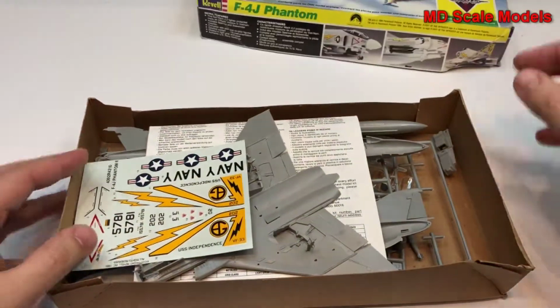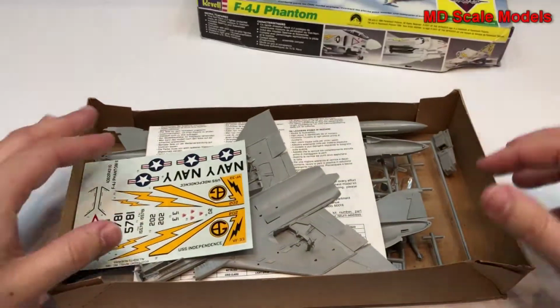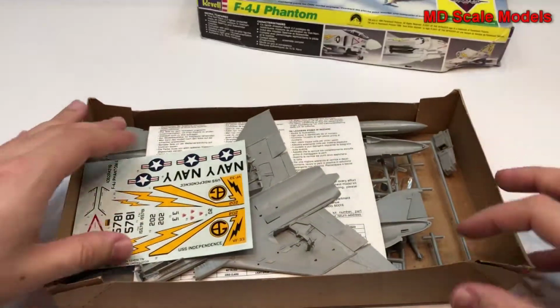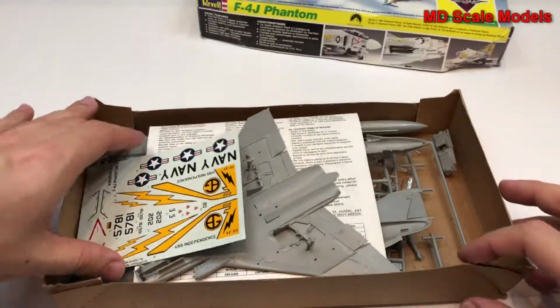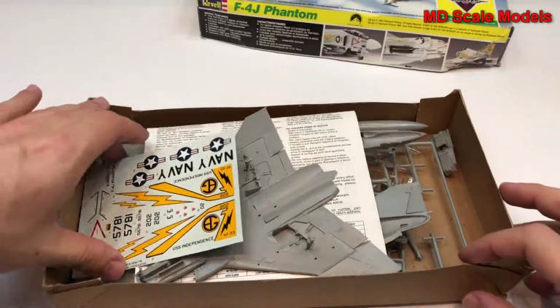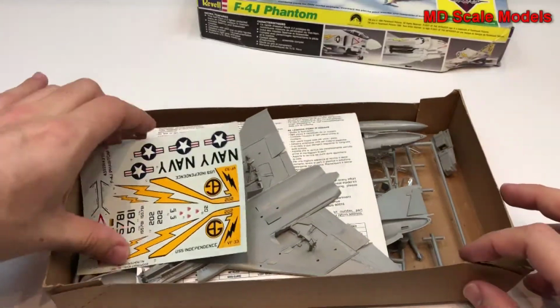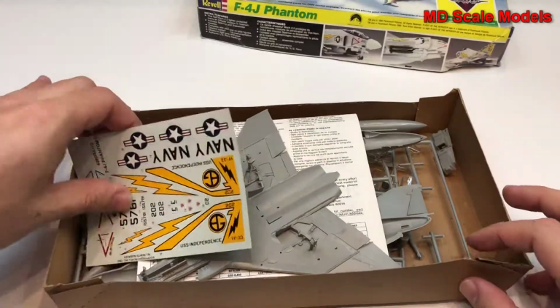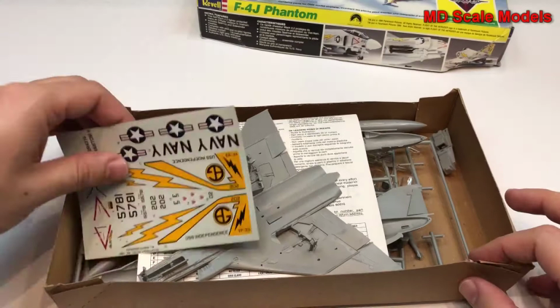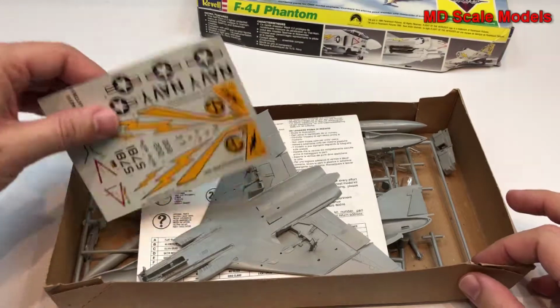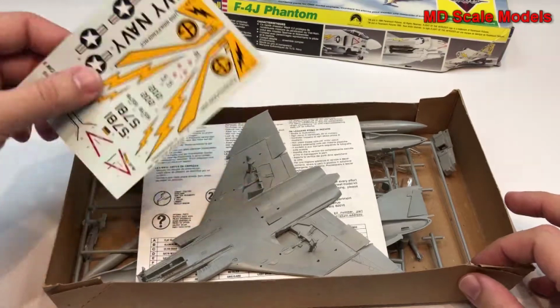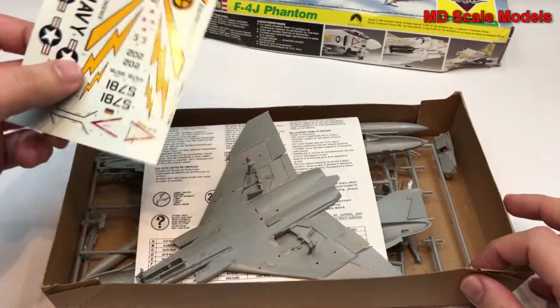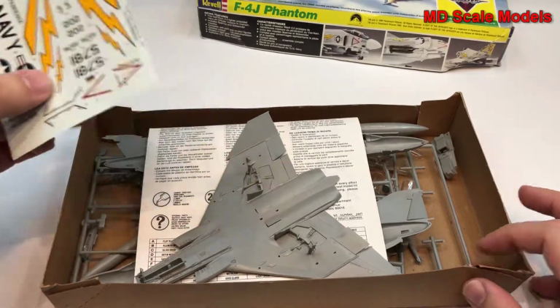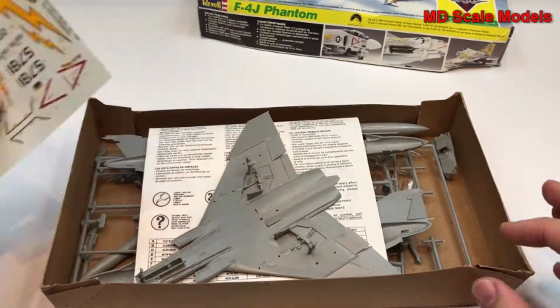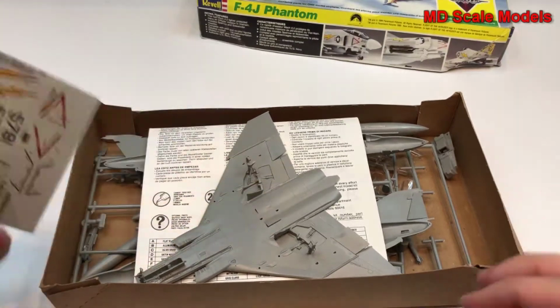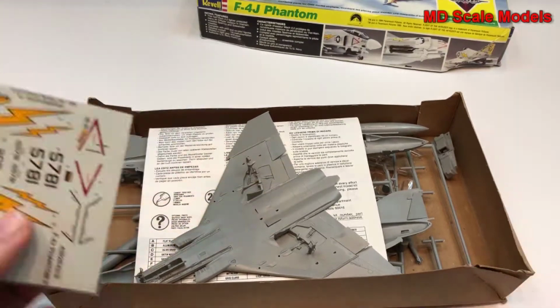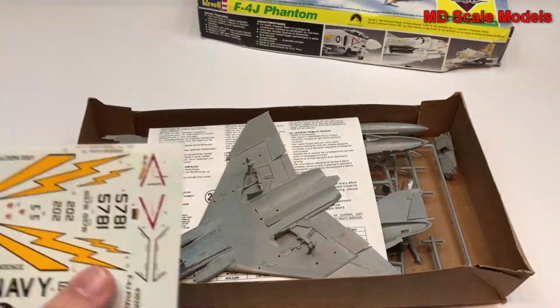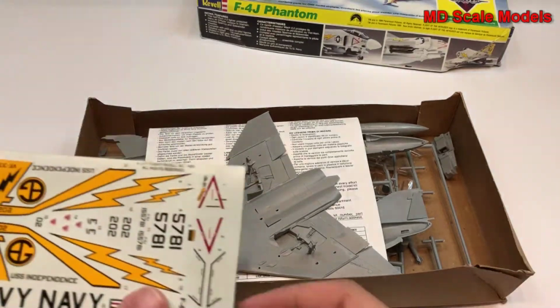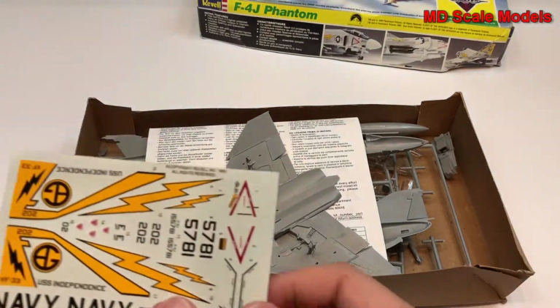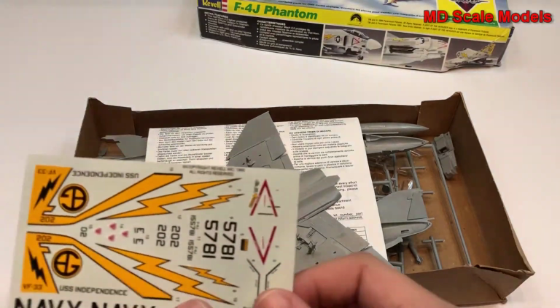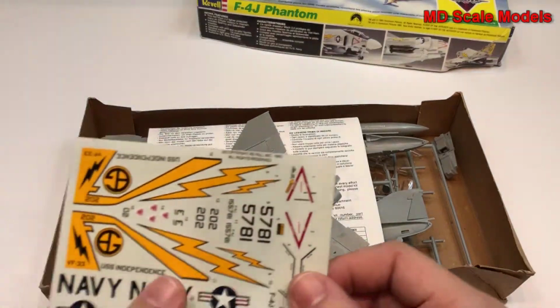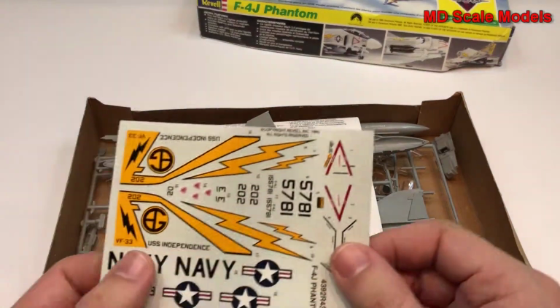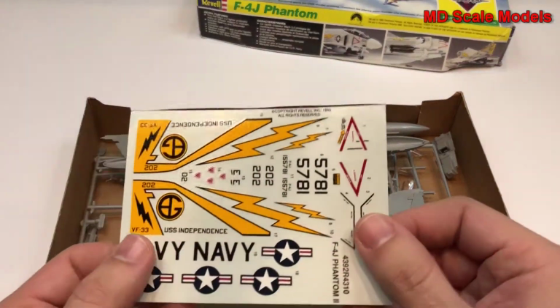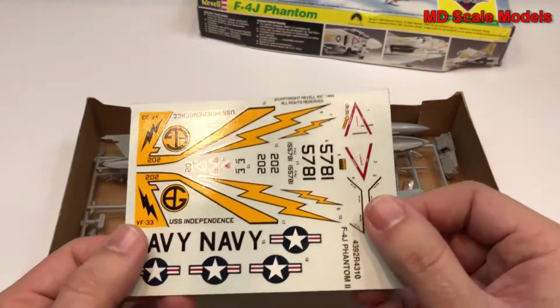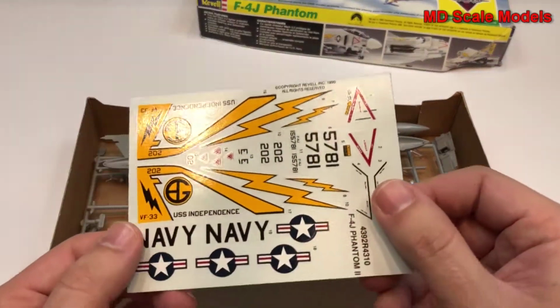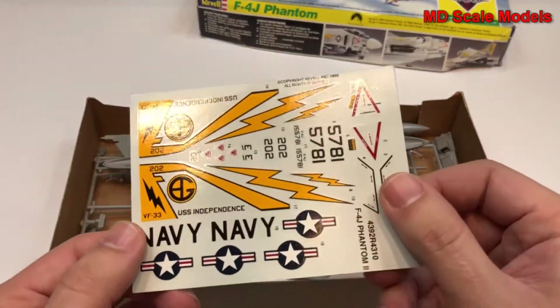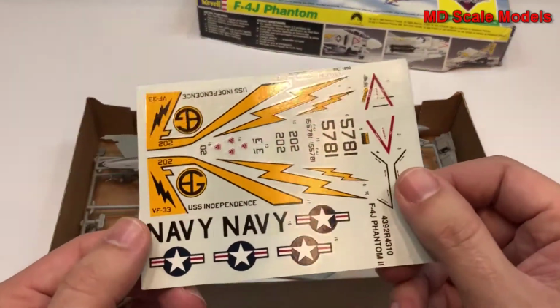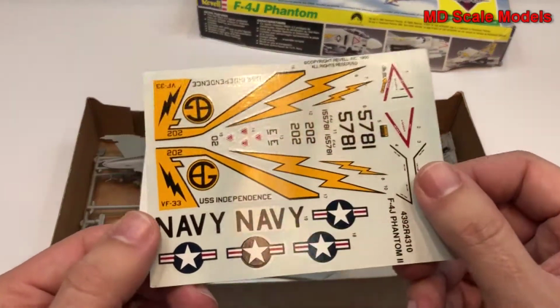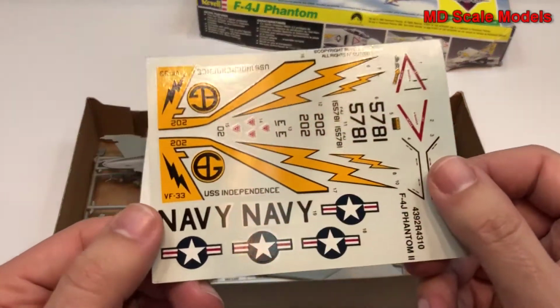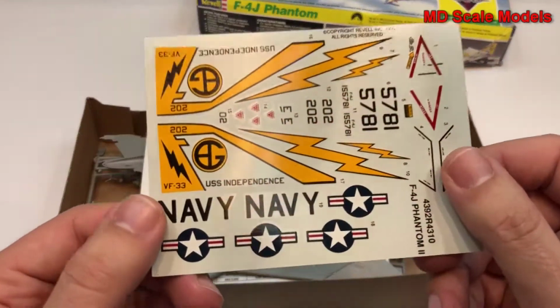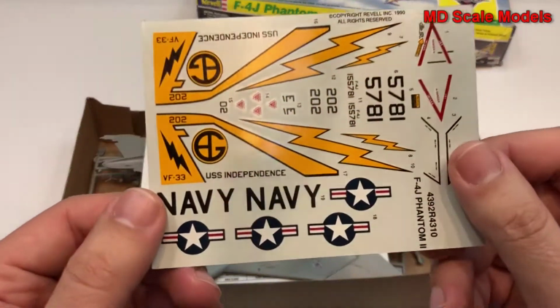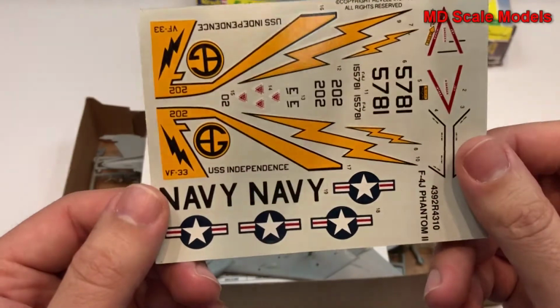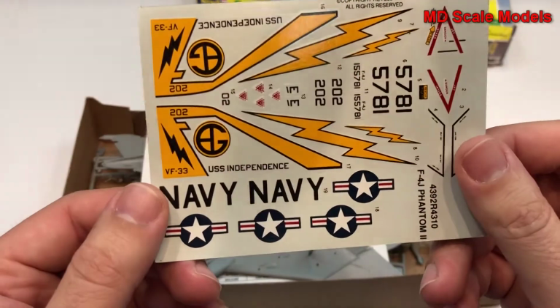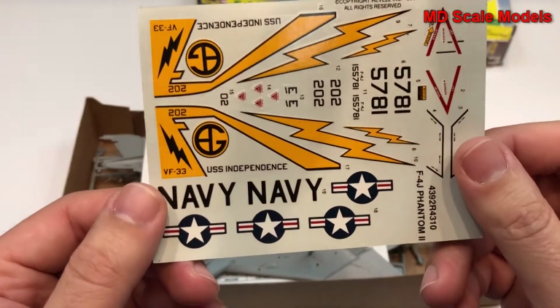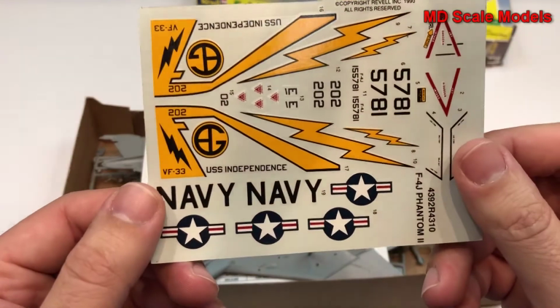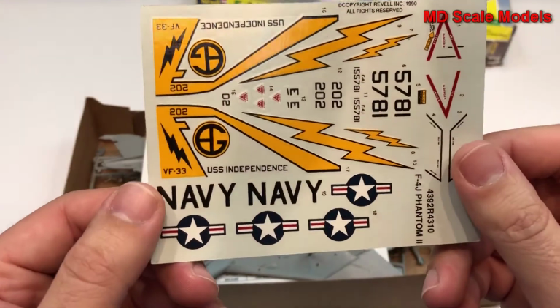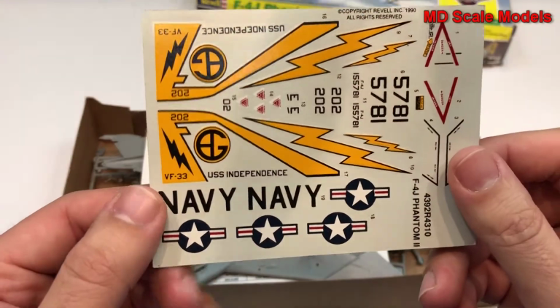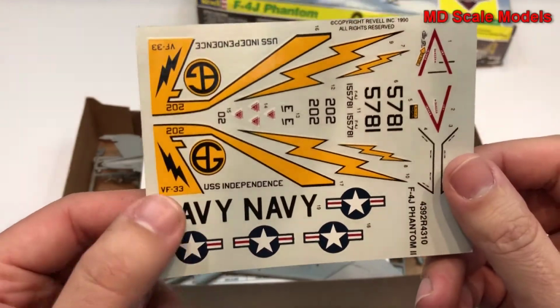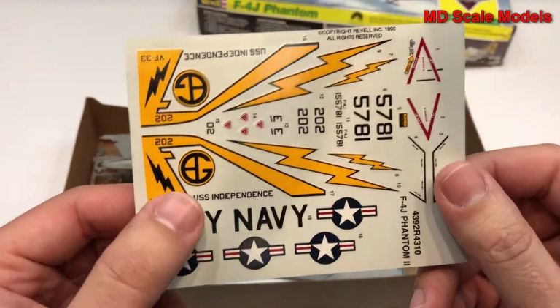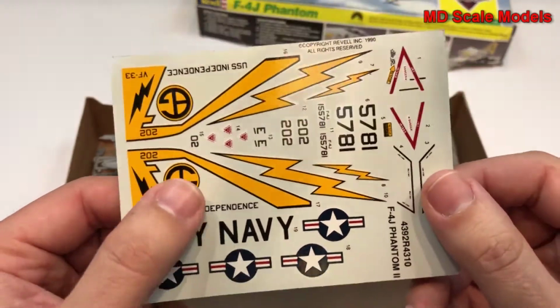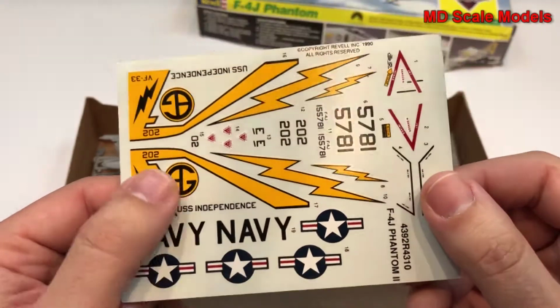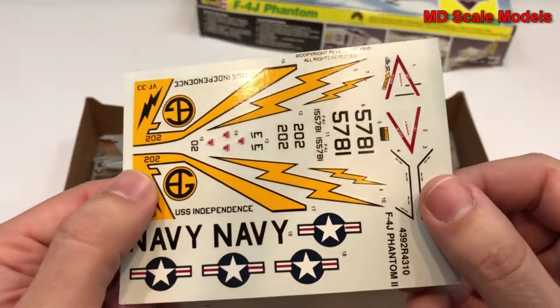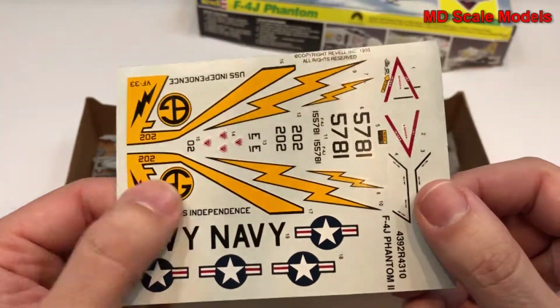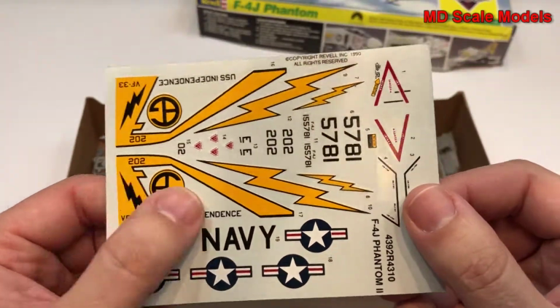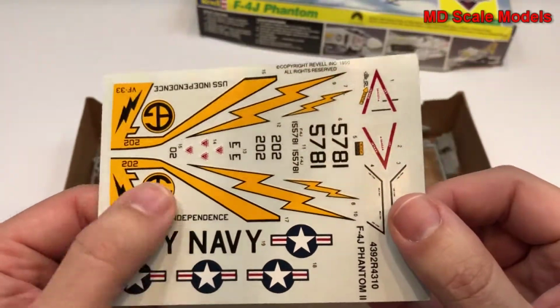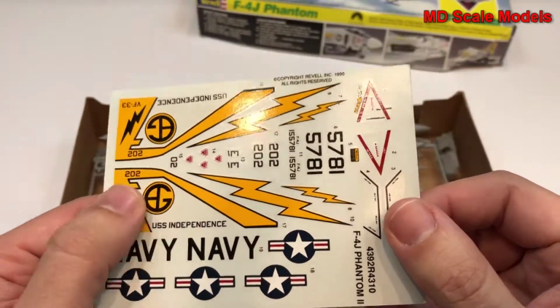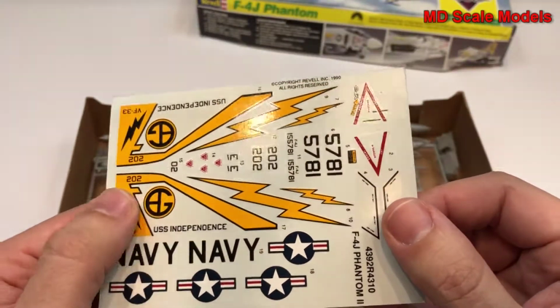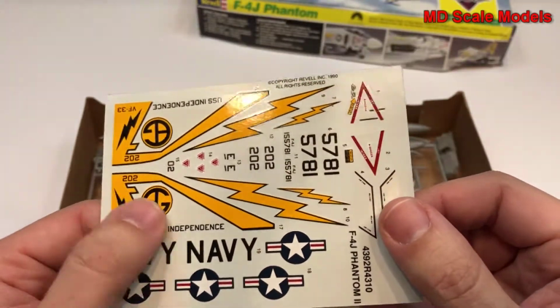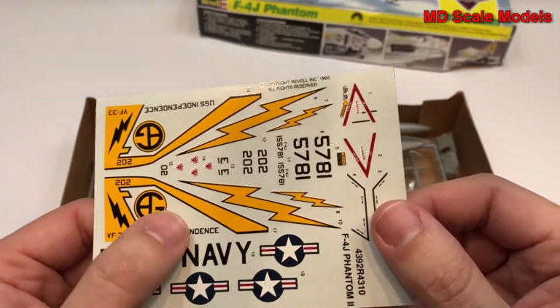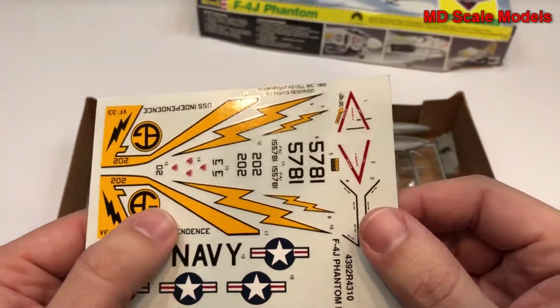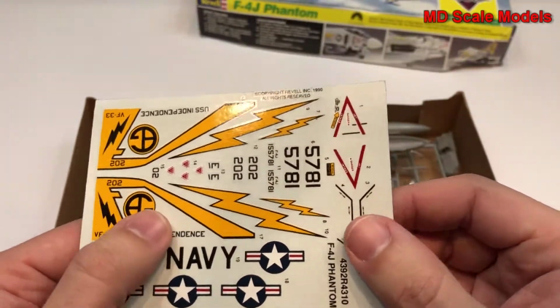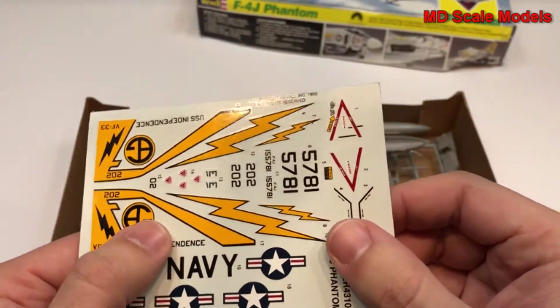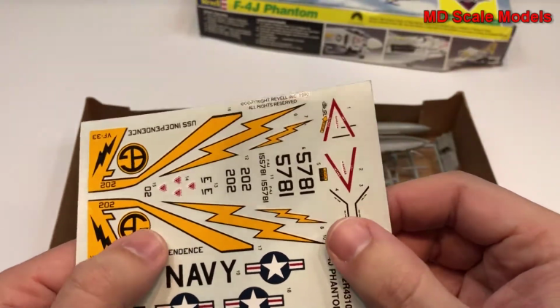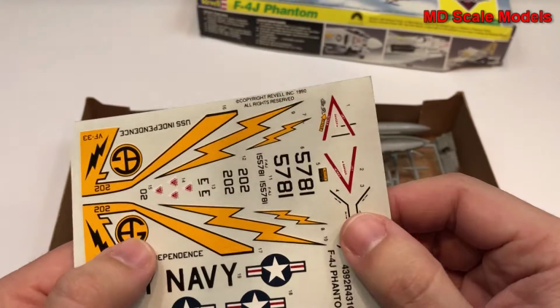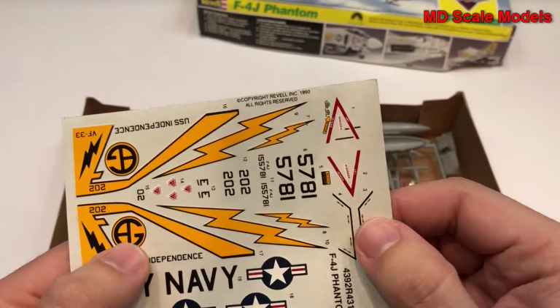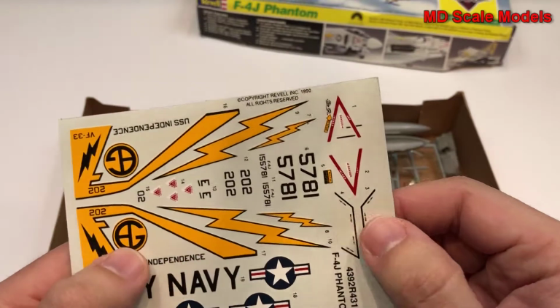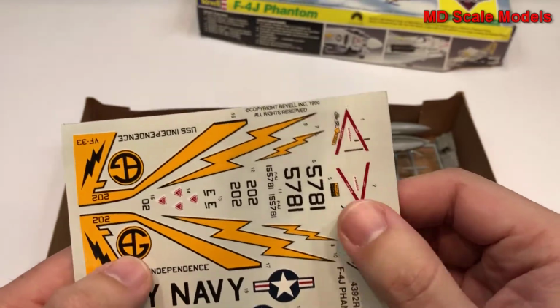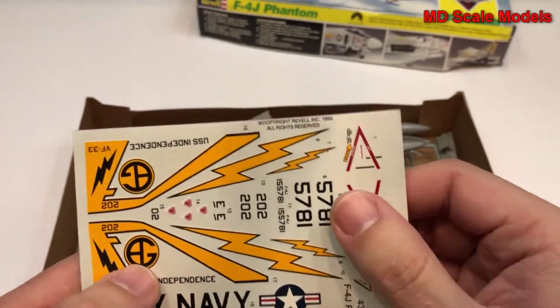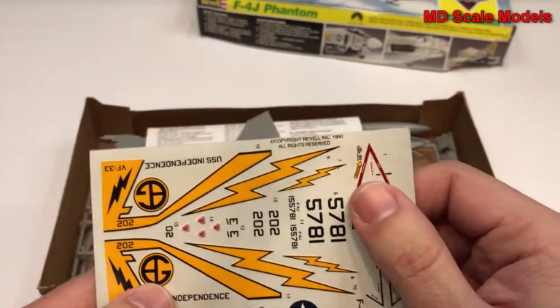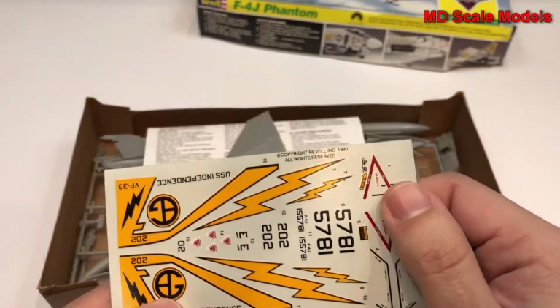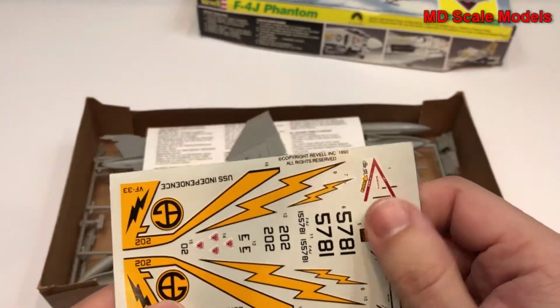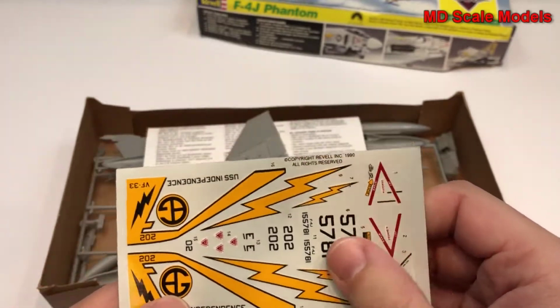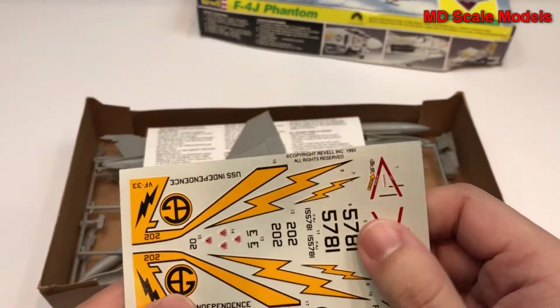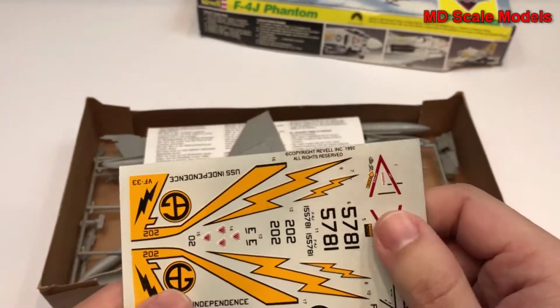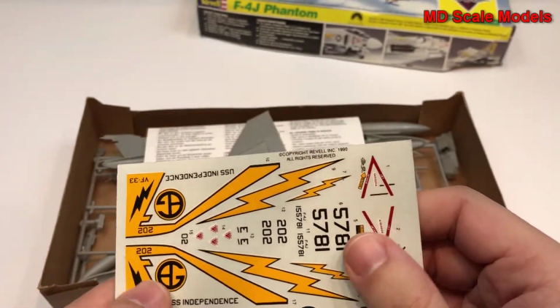This one has already been started. Here are our decals — these are actually very nicely printed. Even though it's an older kit, they haven't yellowed.